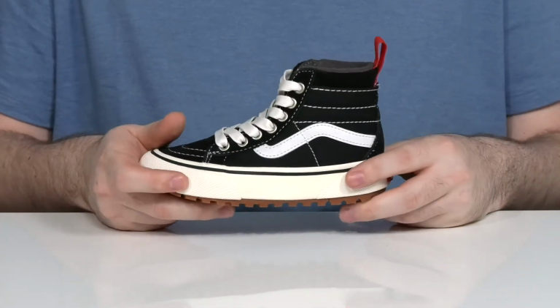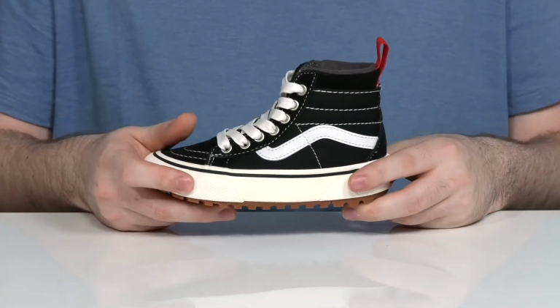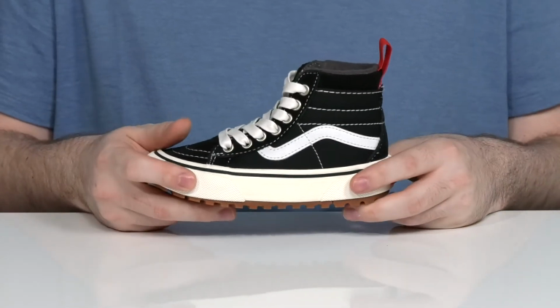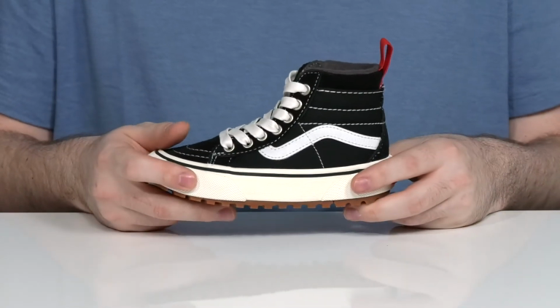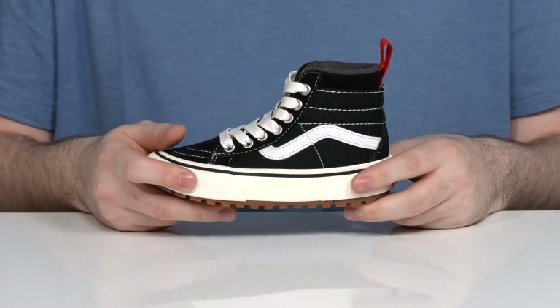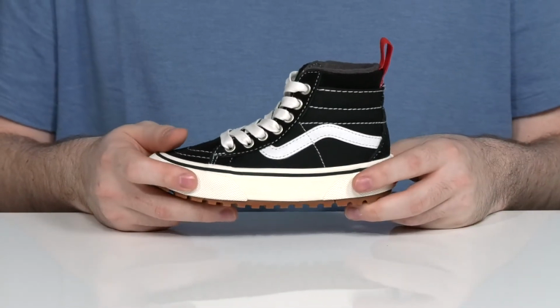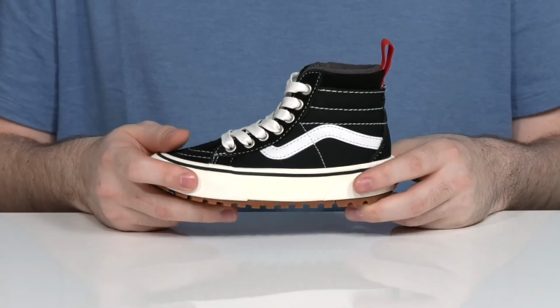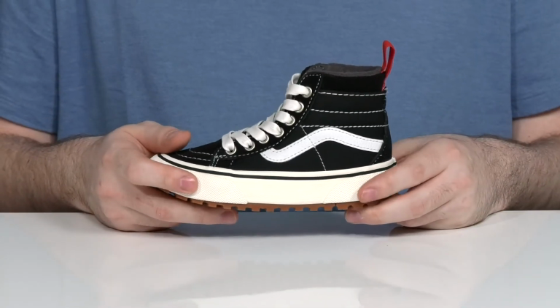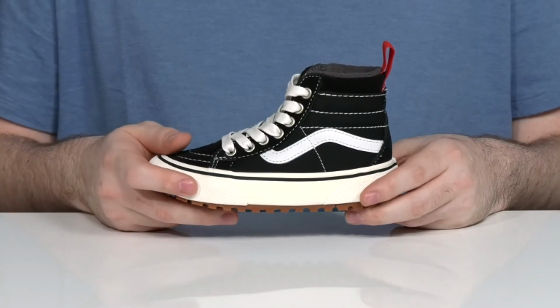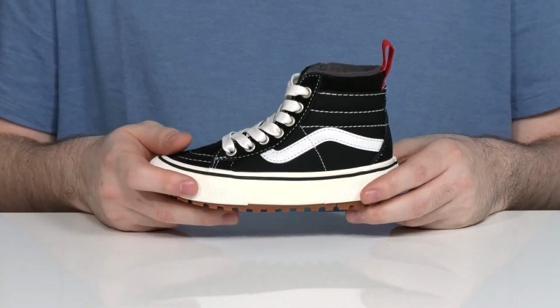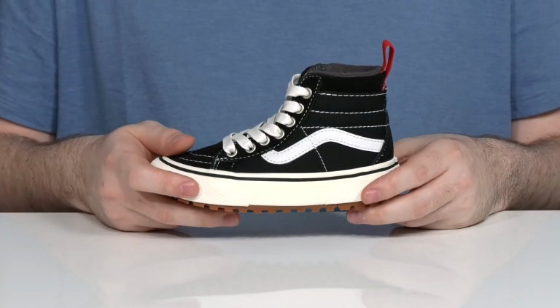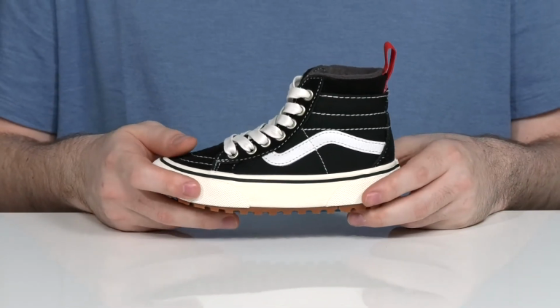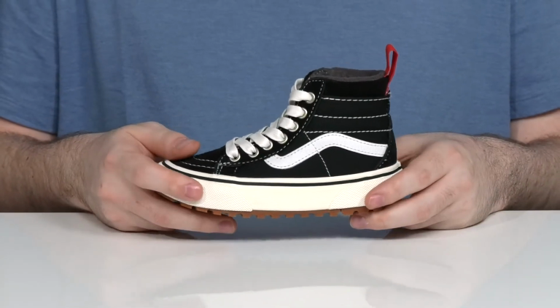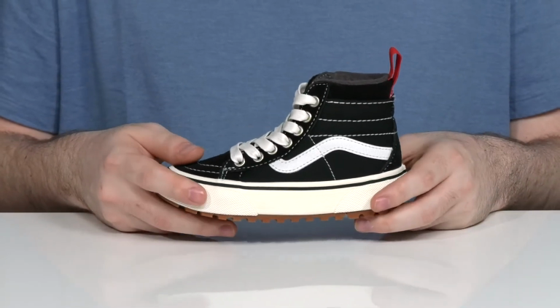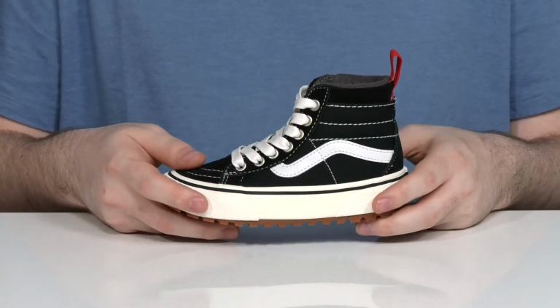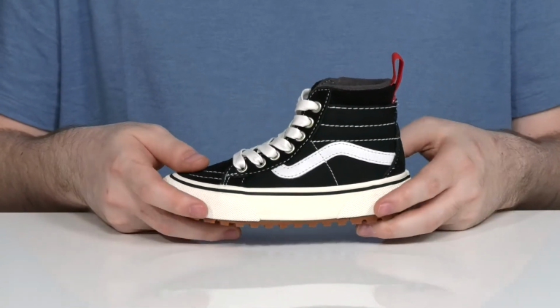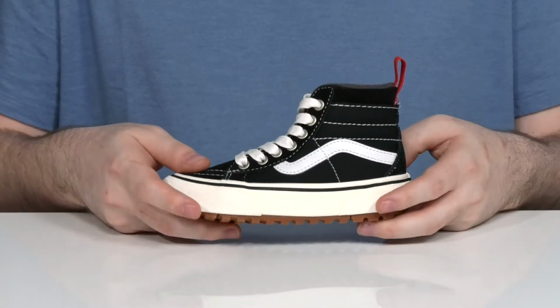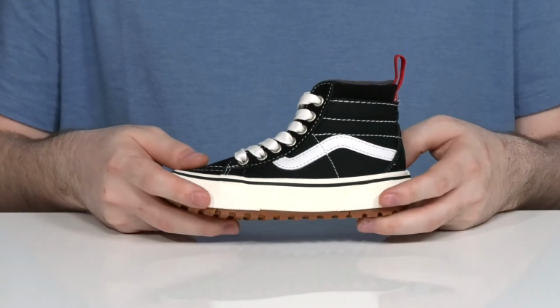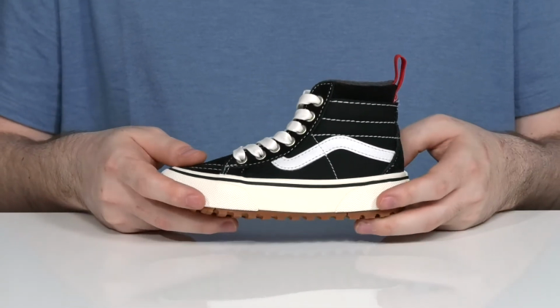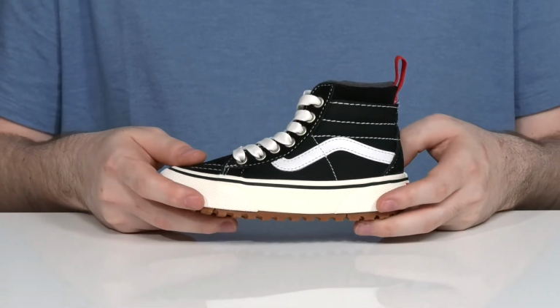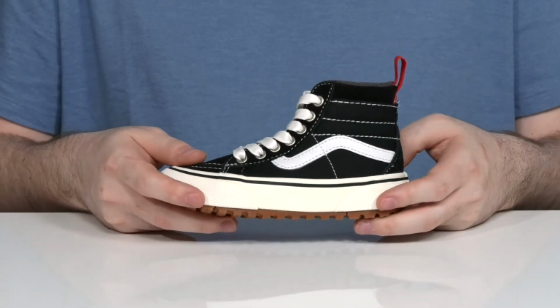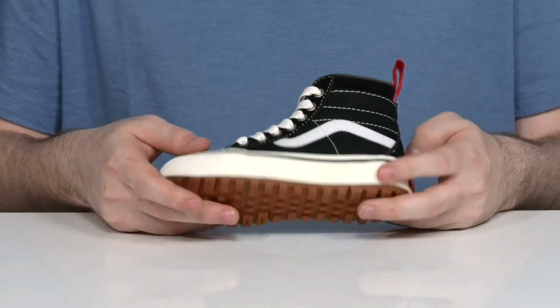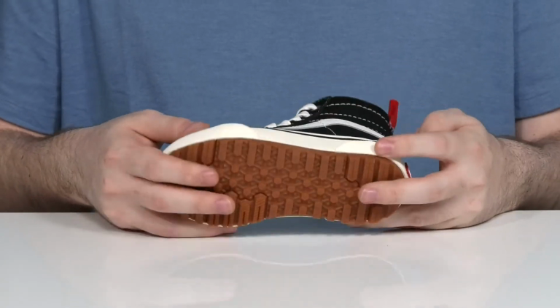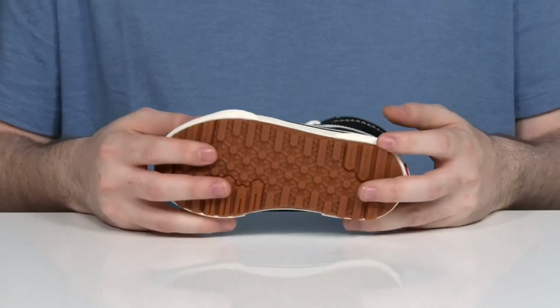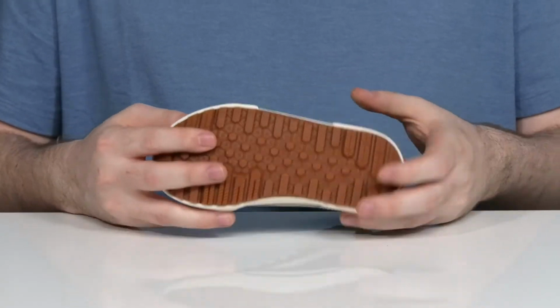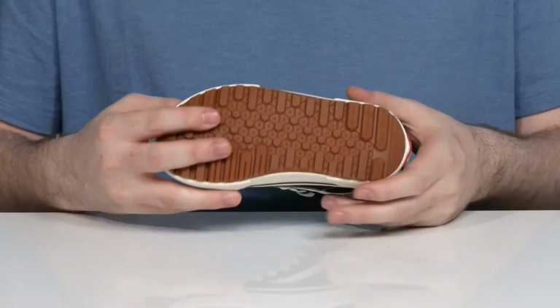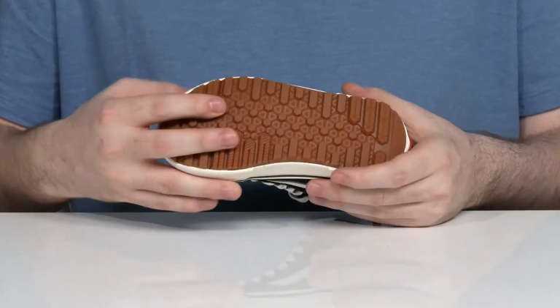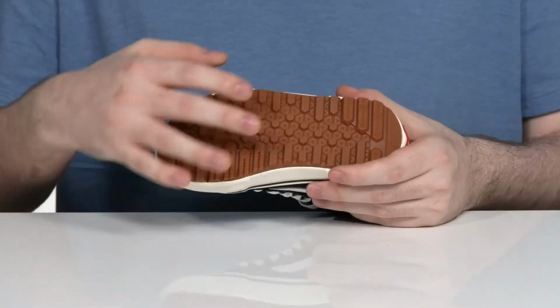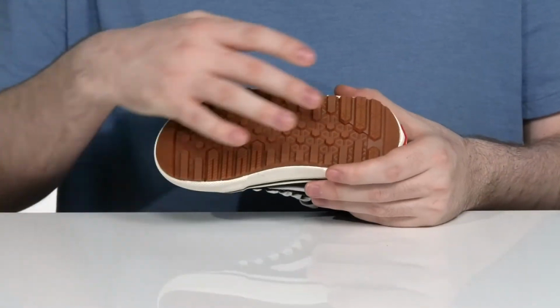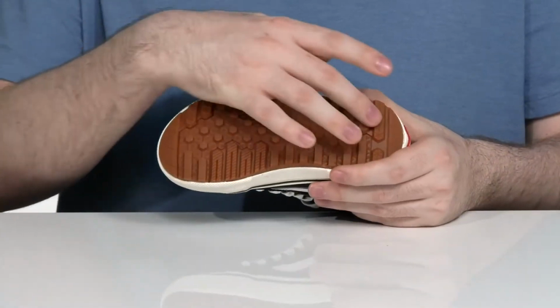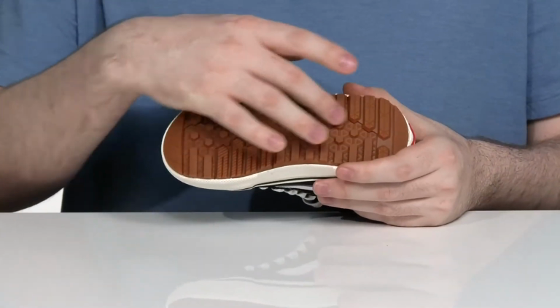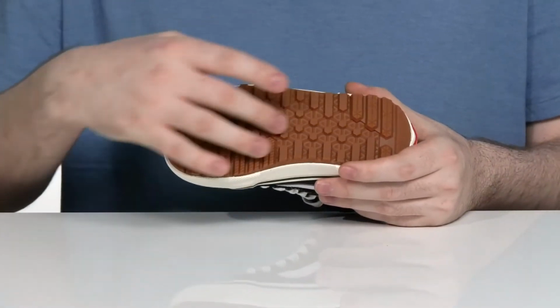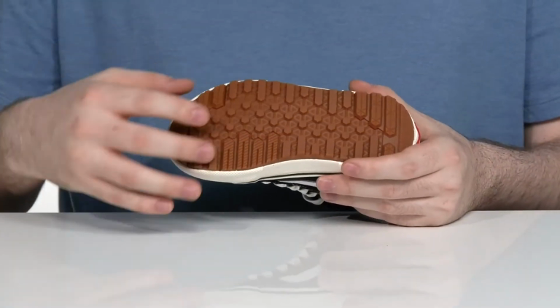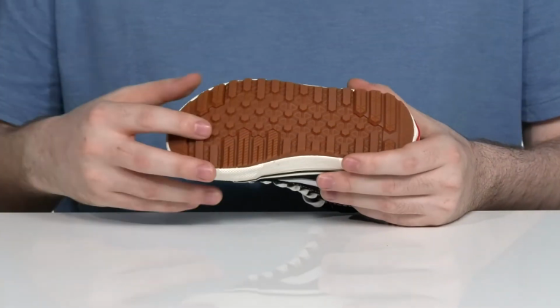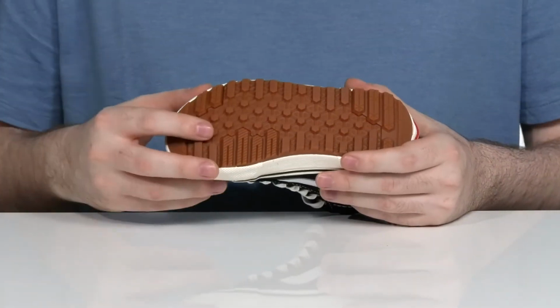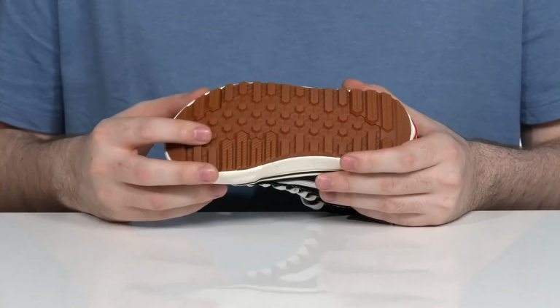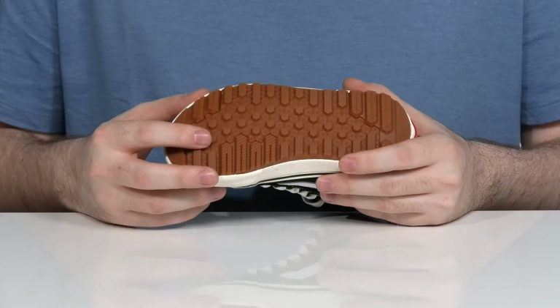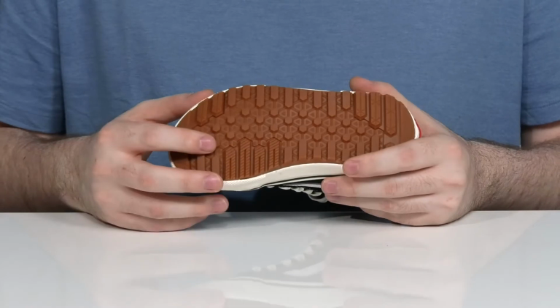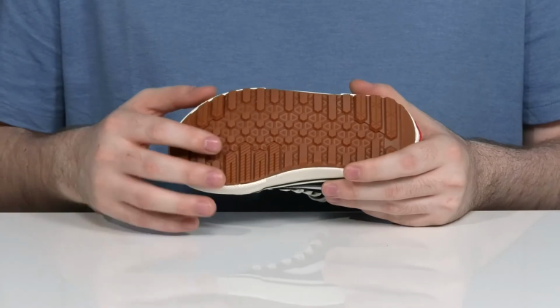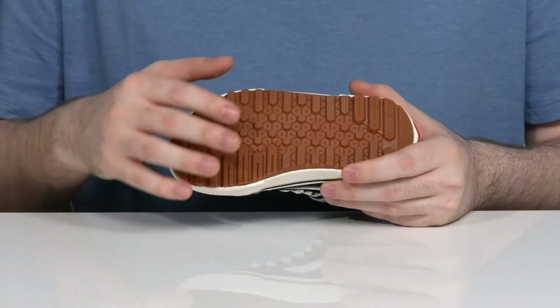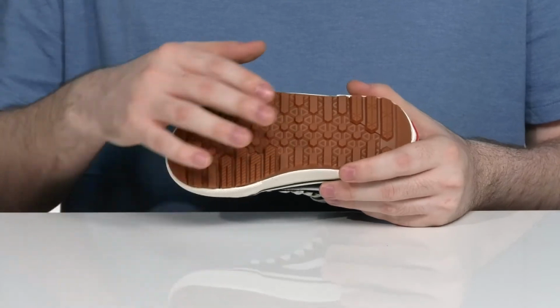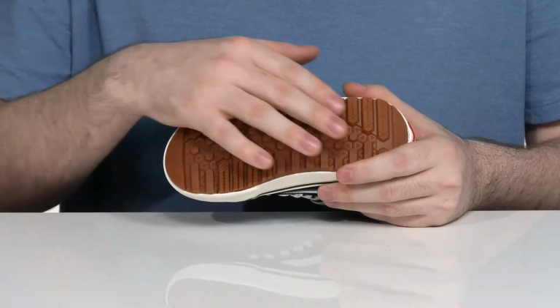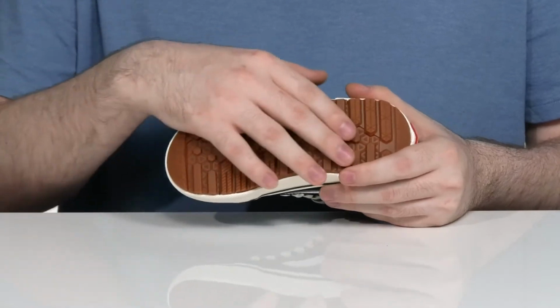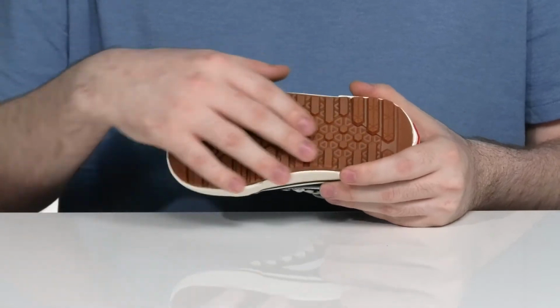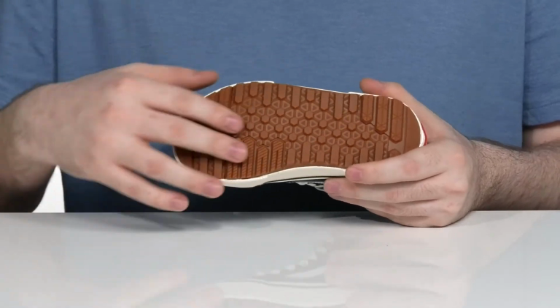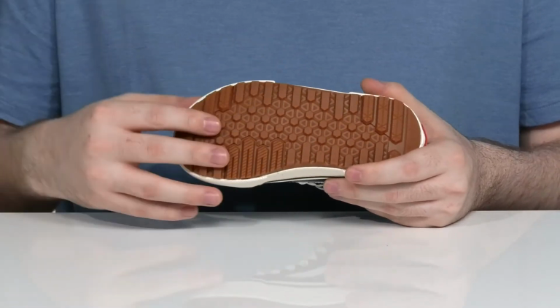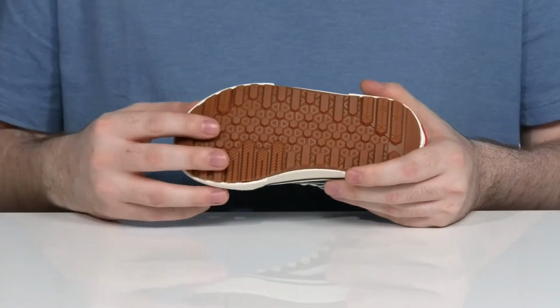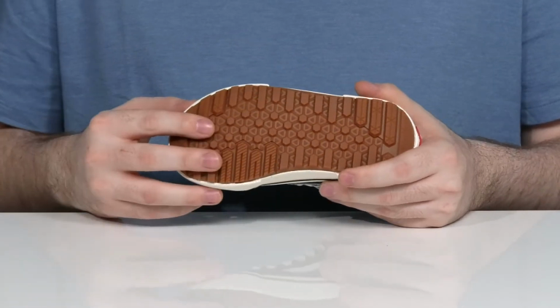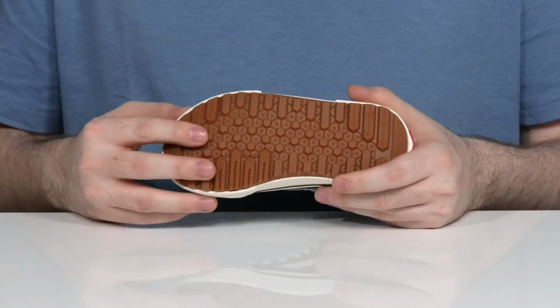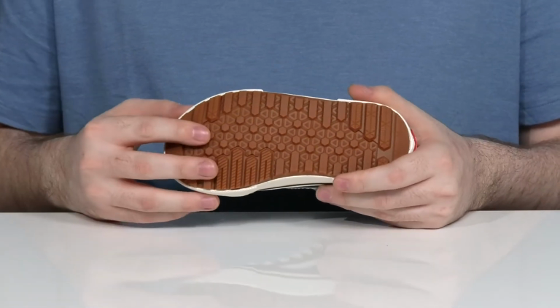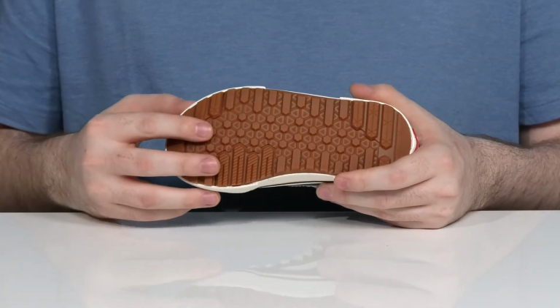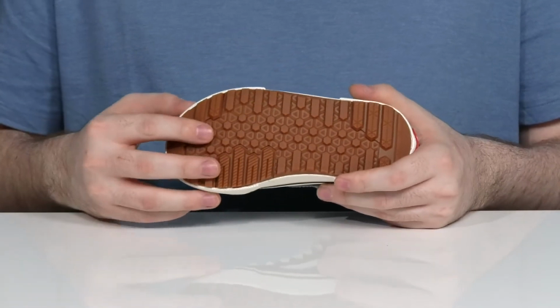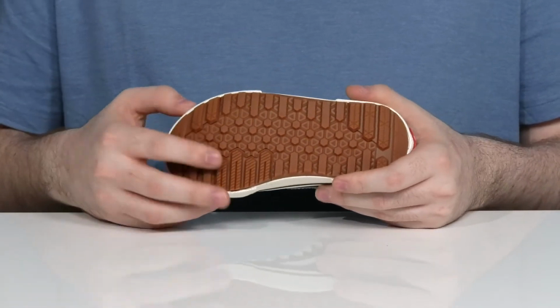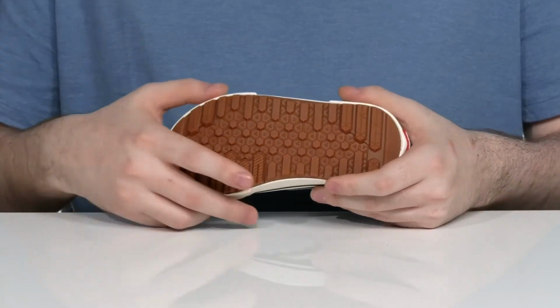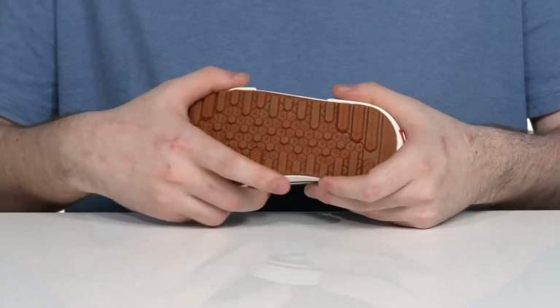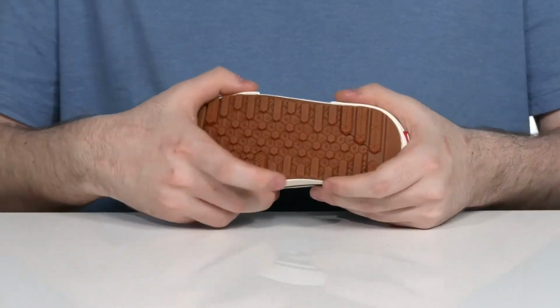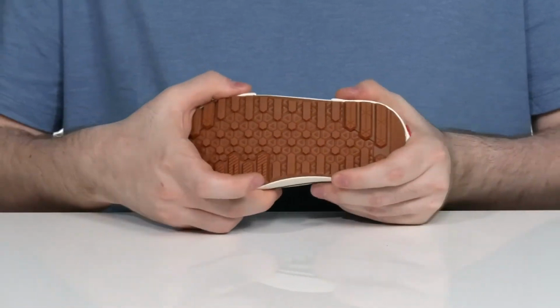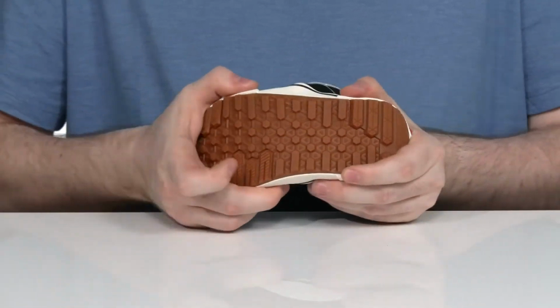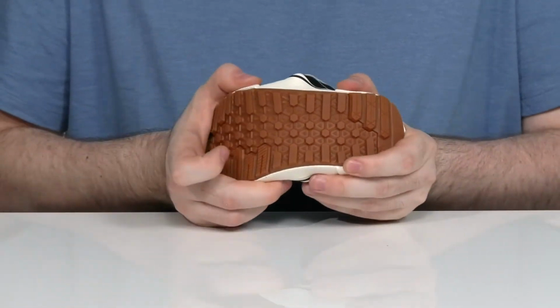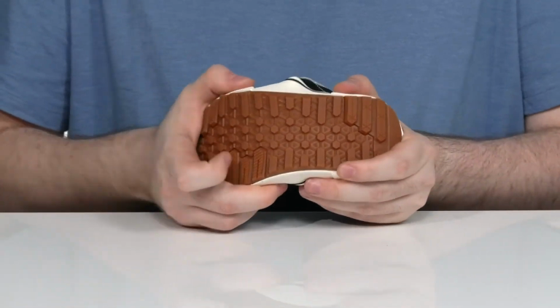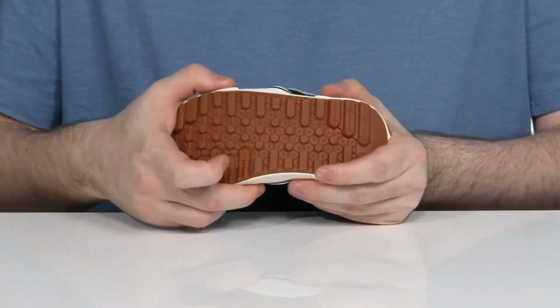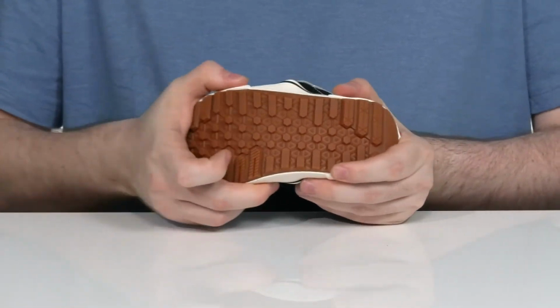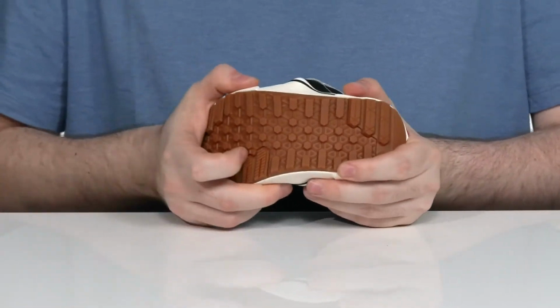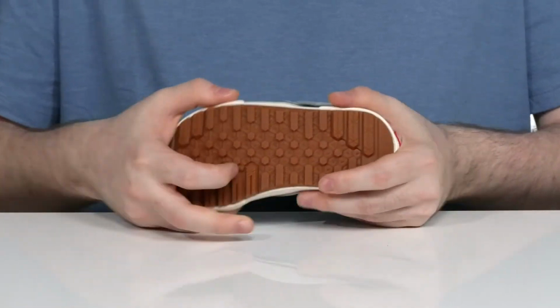It has vulcanized construction in the middle with a rubber outsole underneath that provides lots of reliable grip and flexibility.